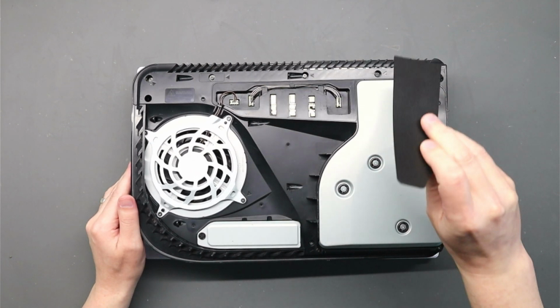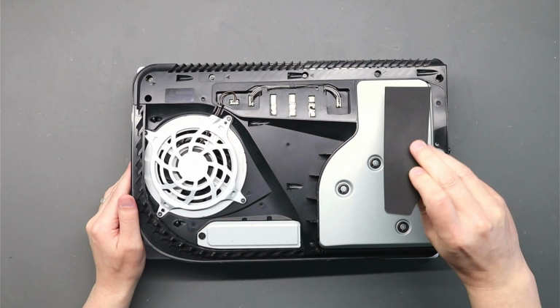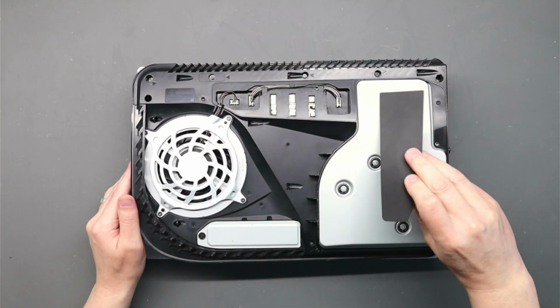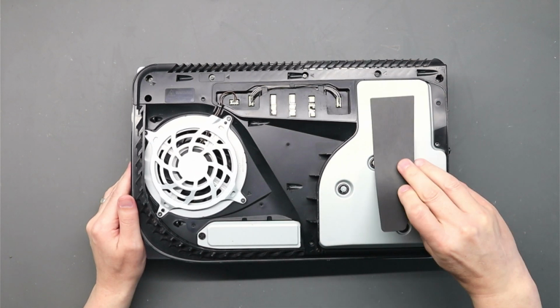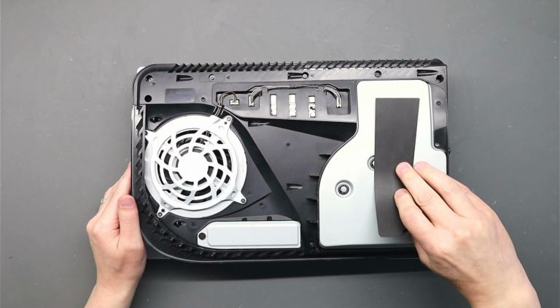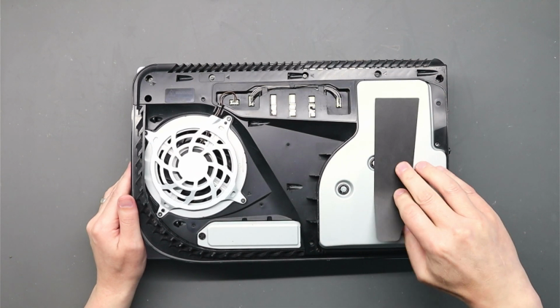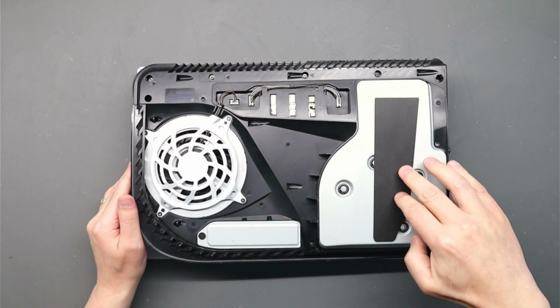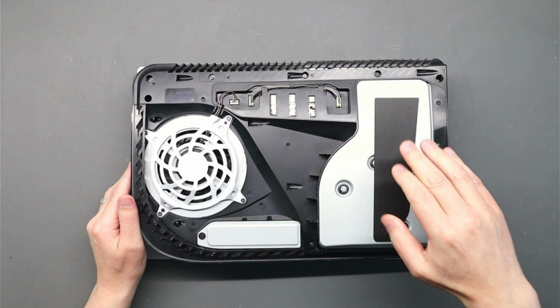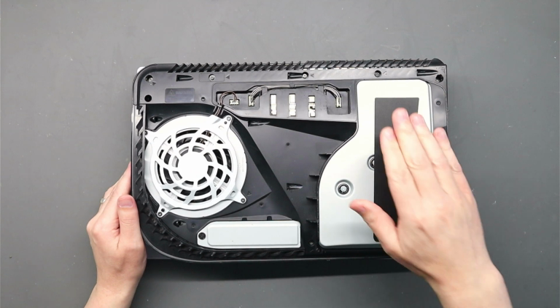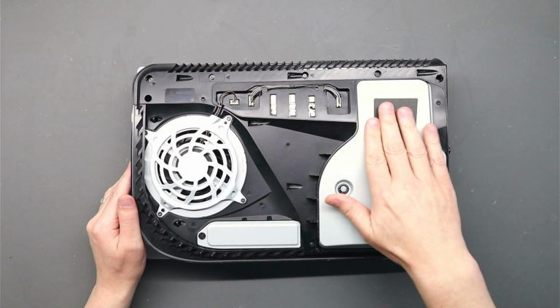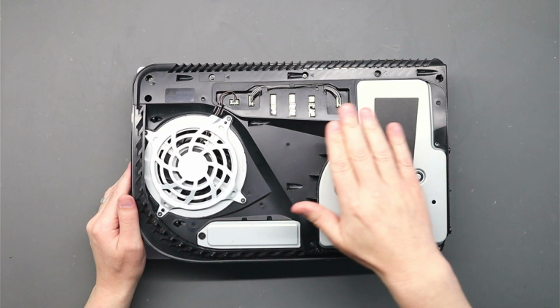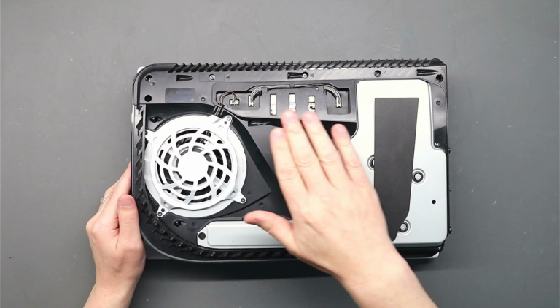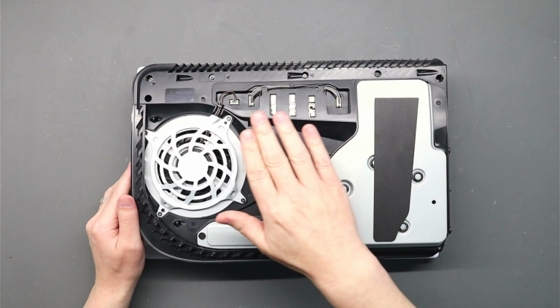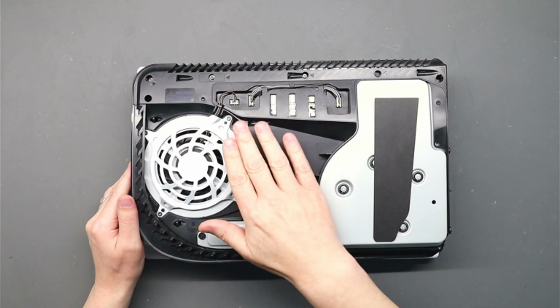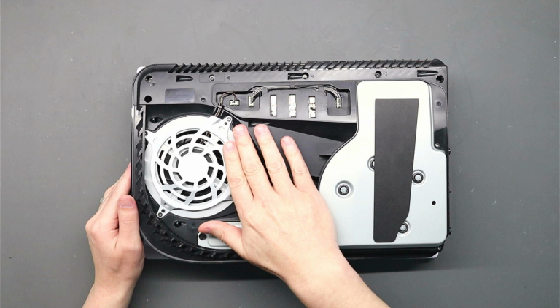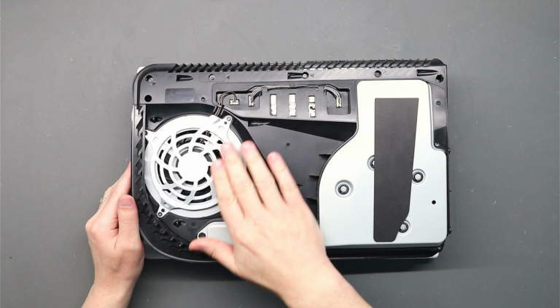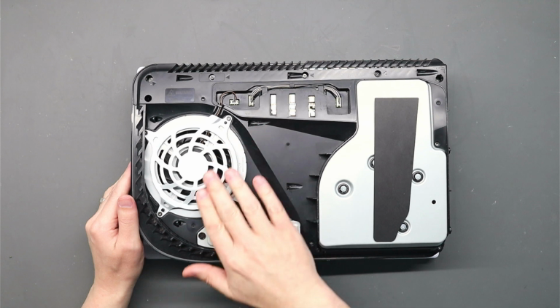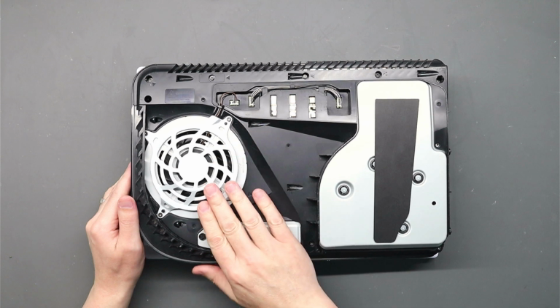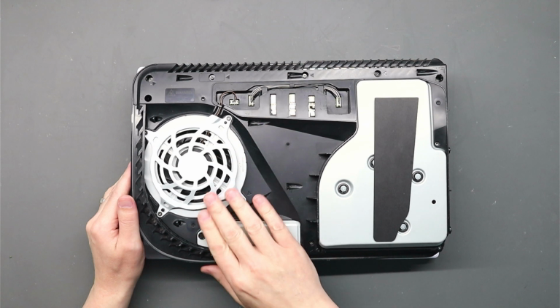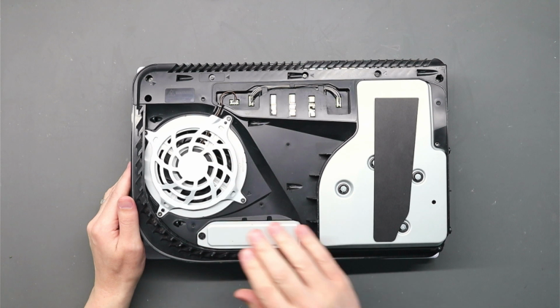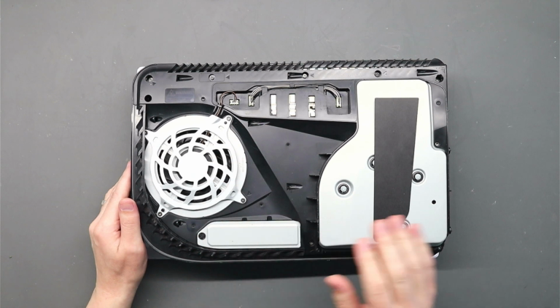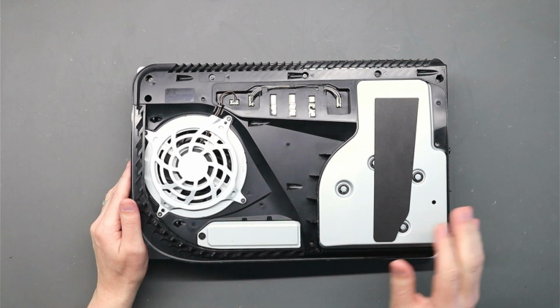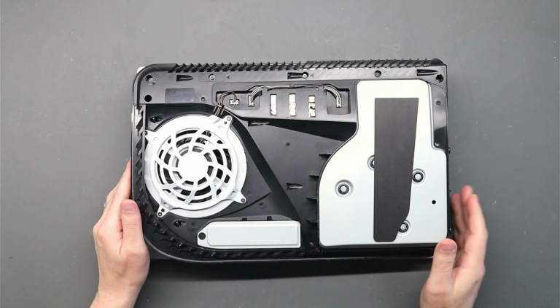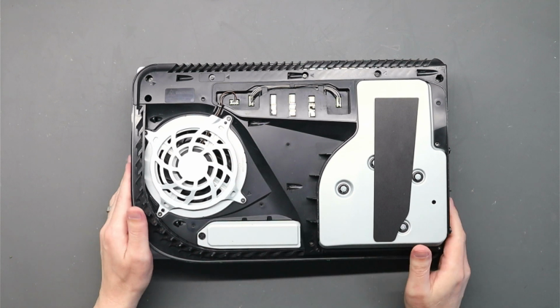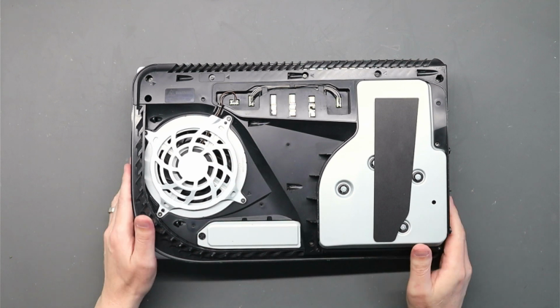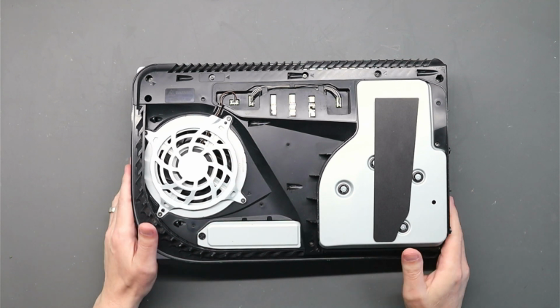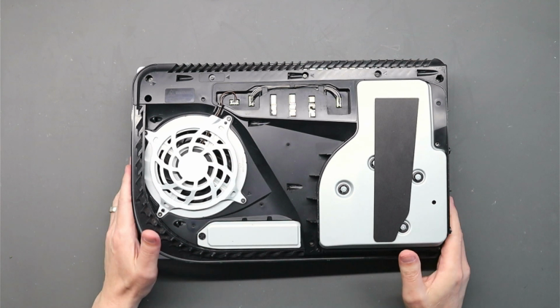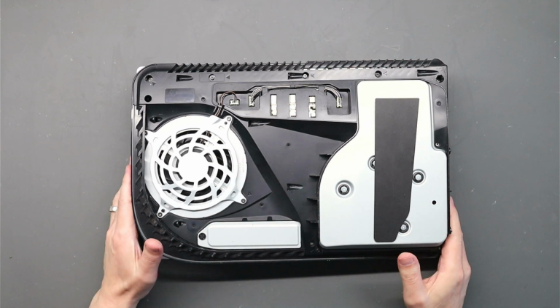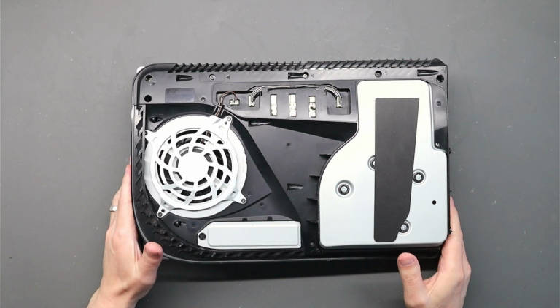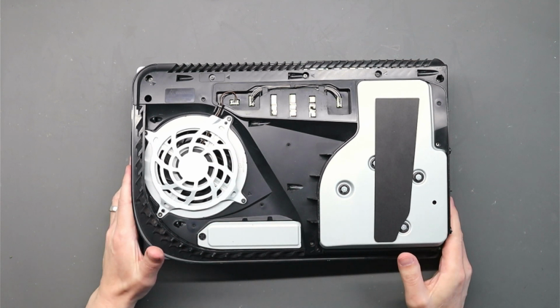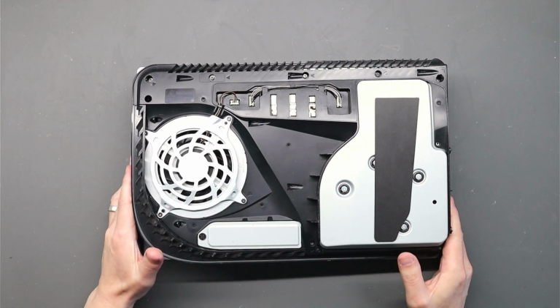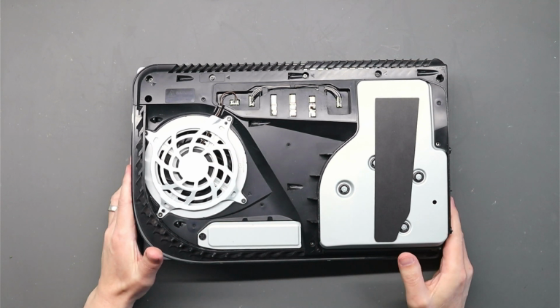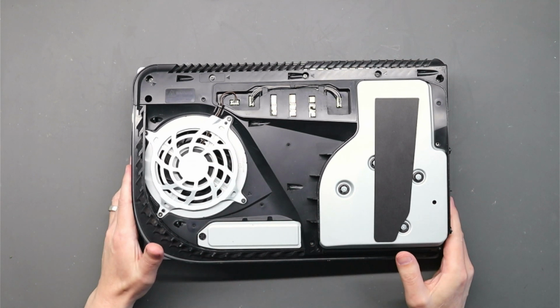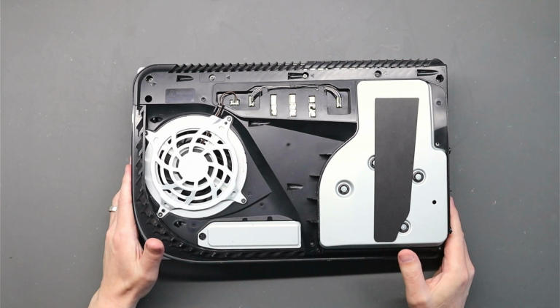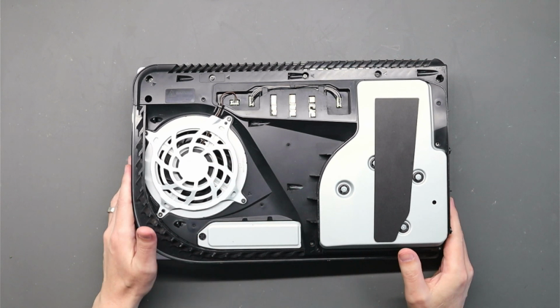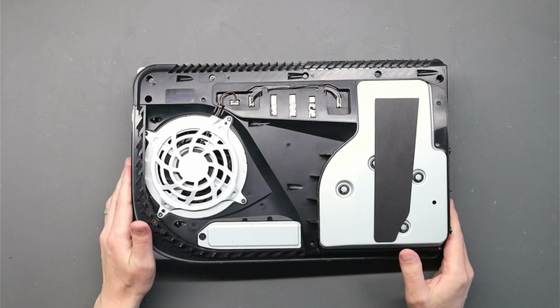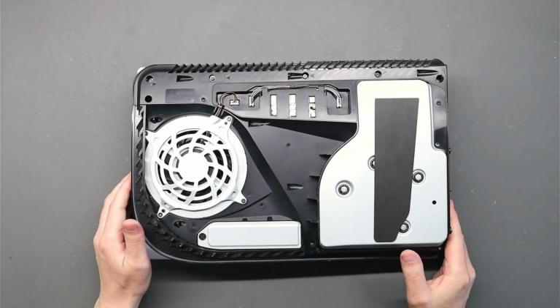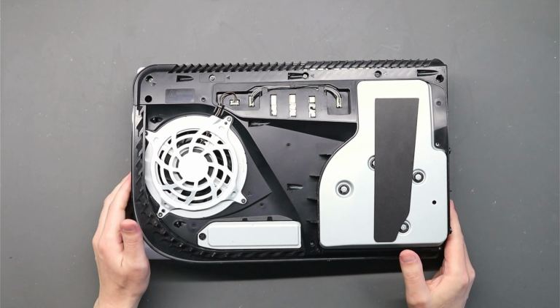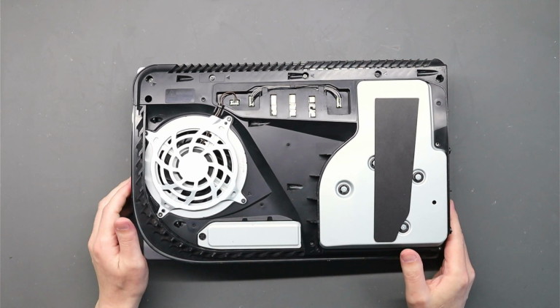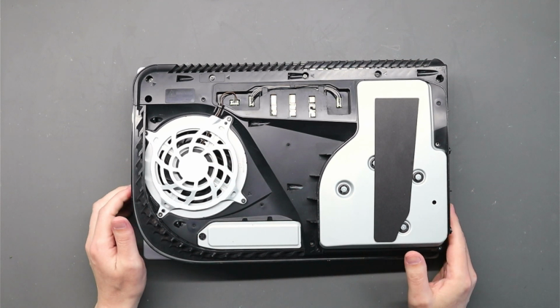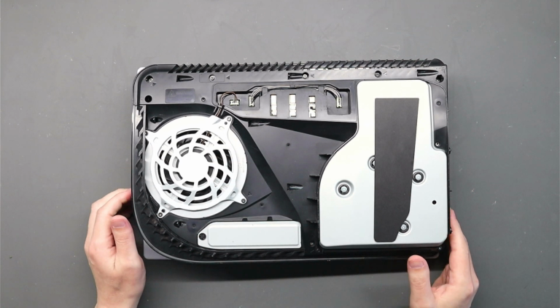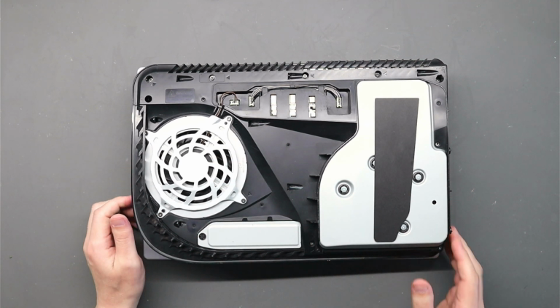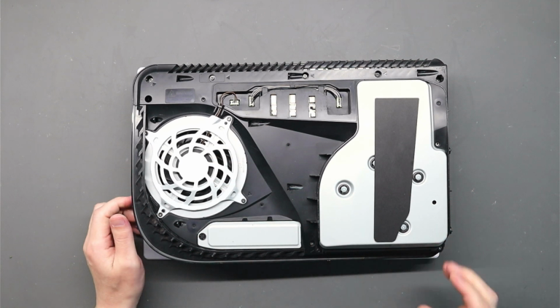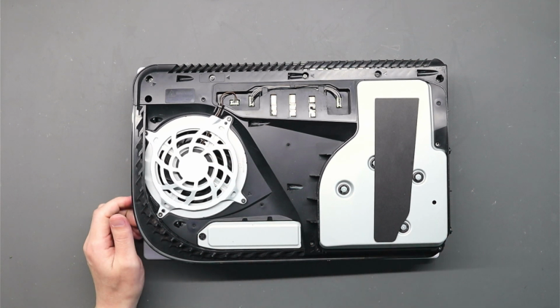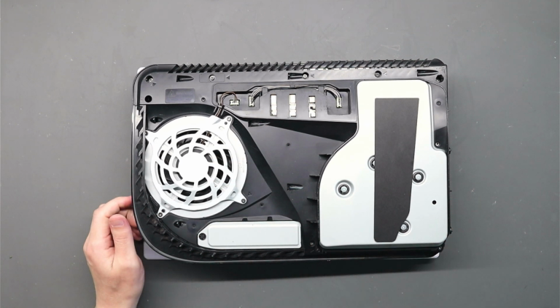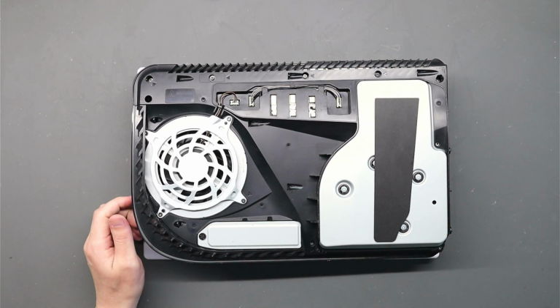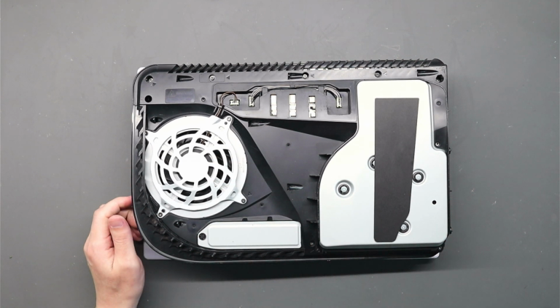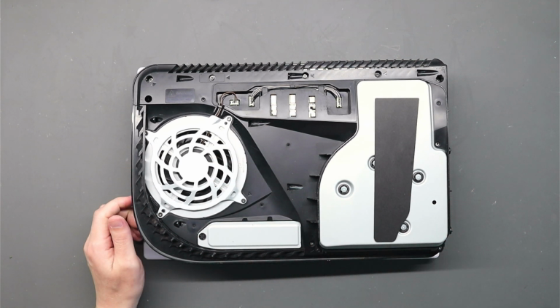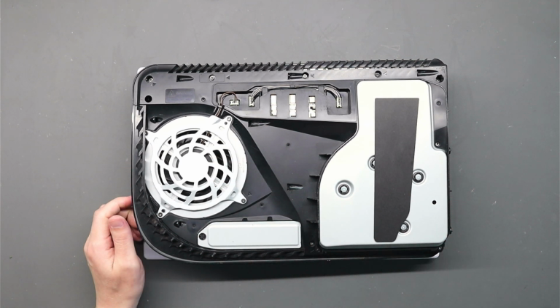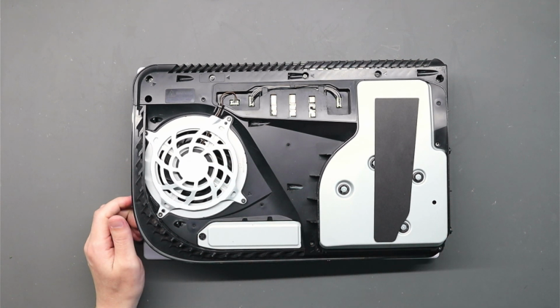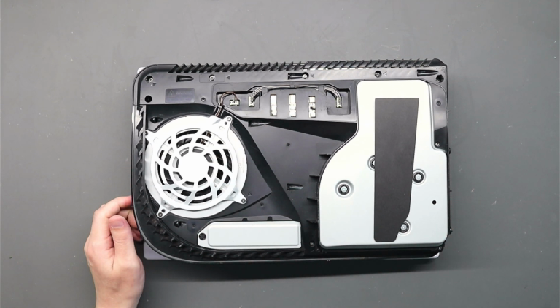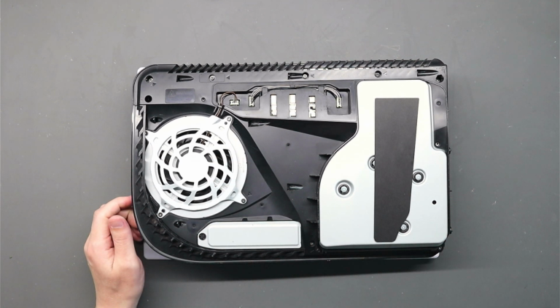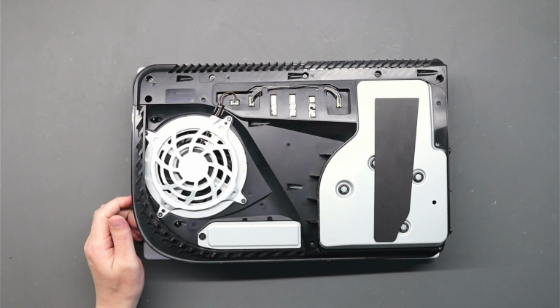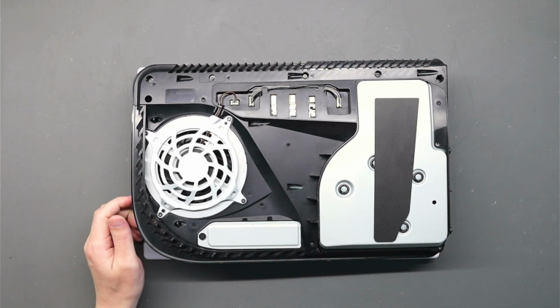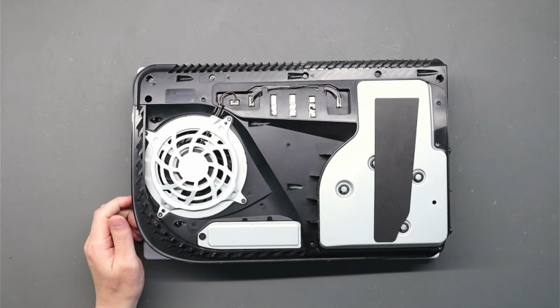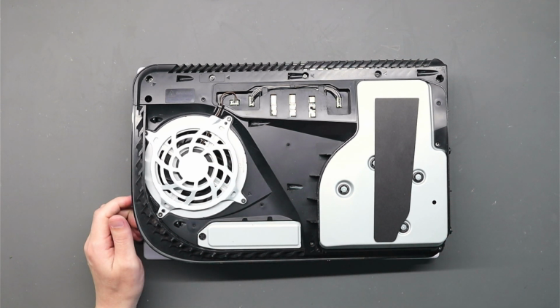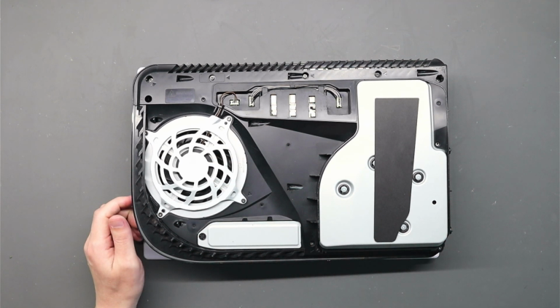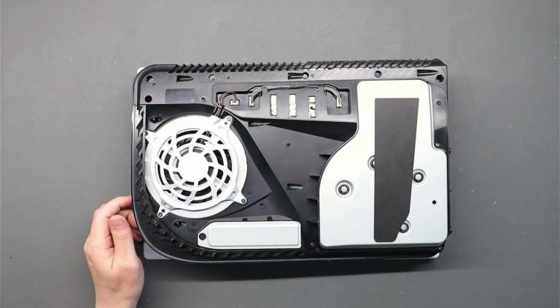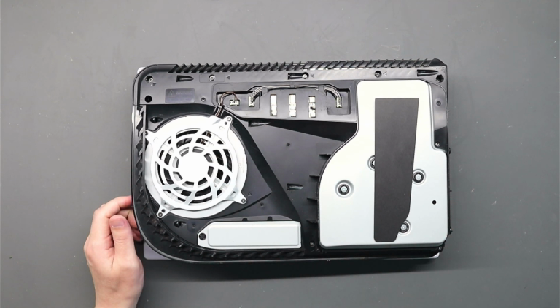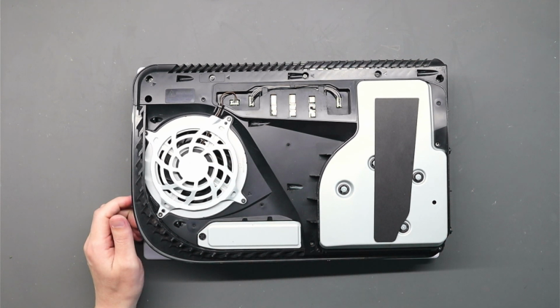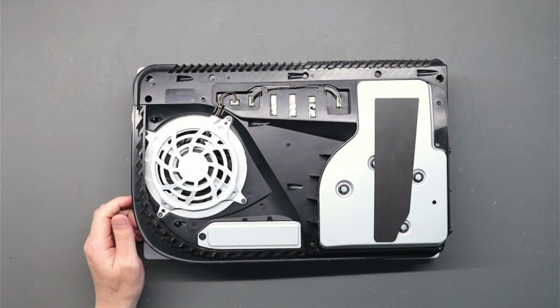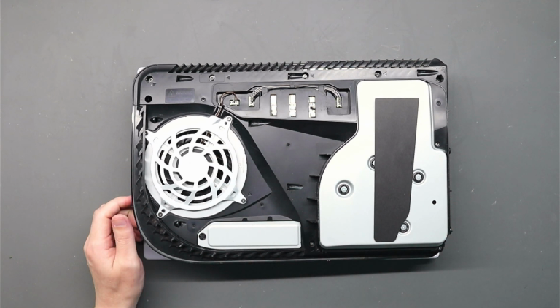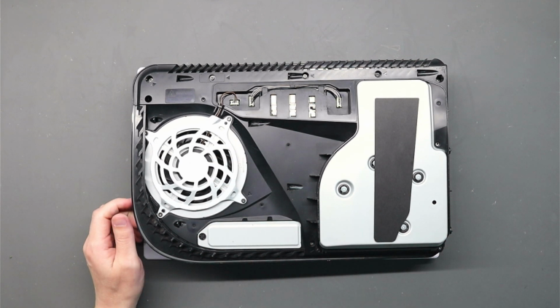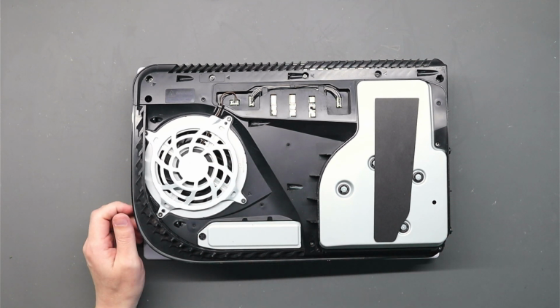Let's get the top casing off and then we can have a proper look at the motherboard and see what's going on.